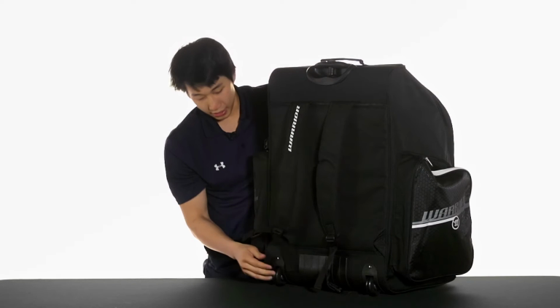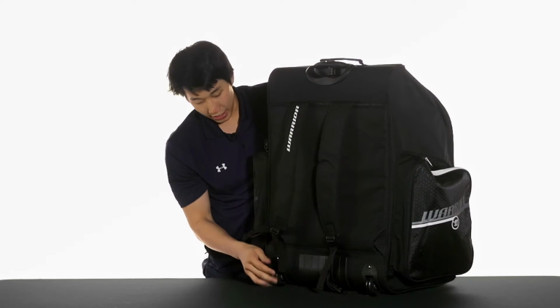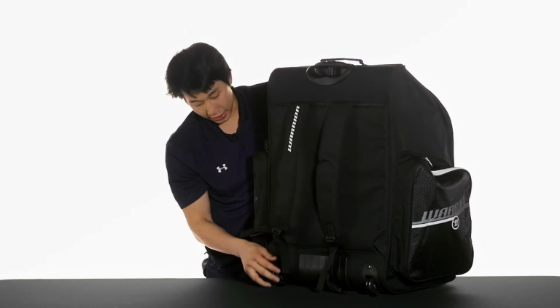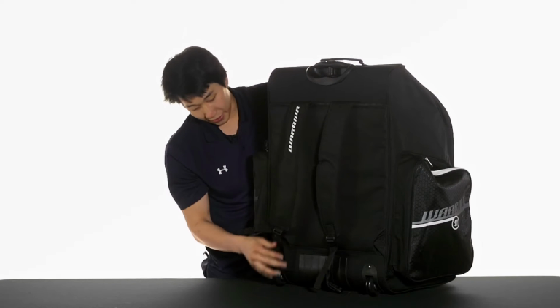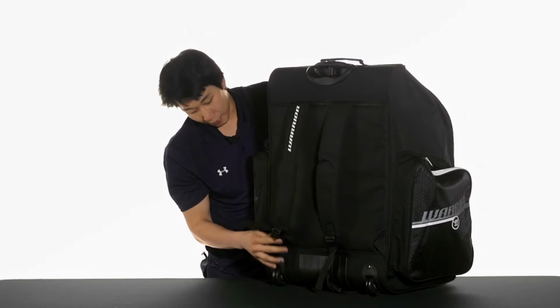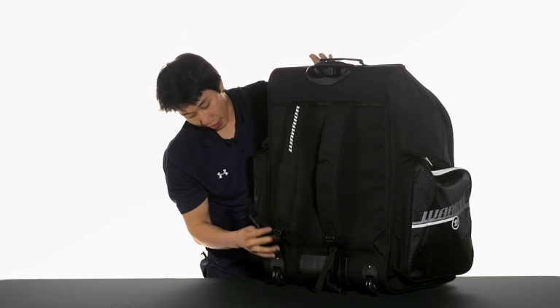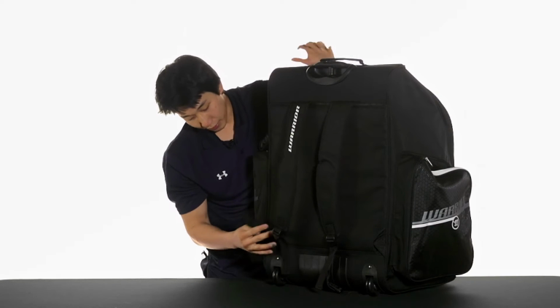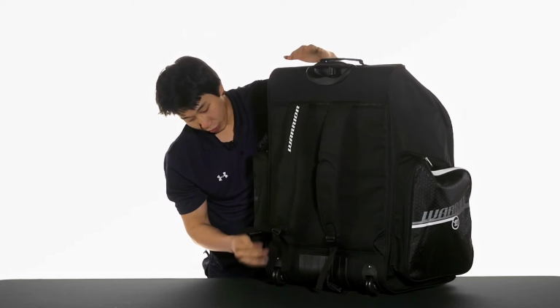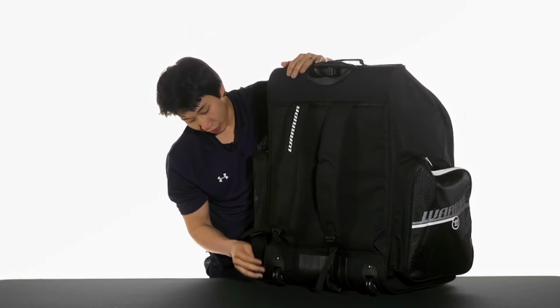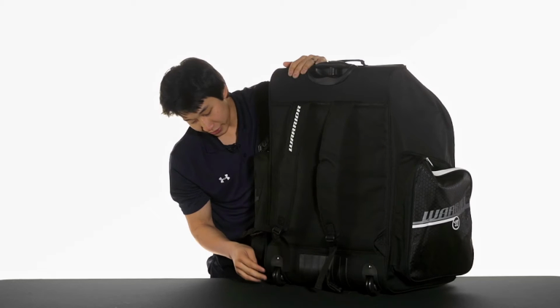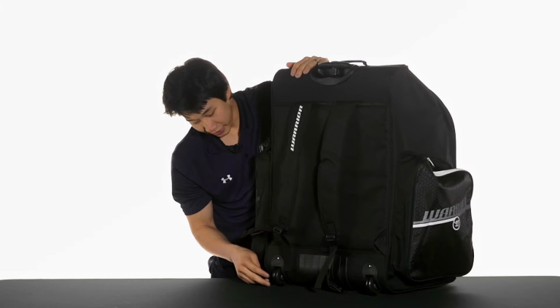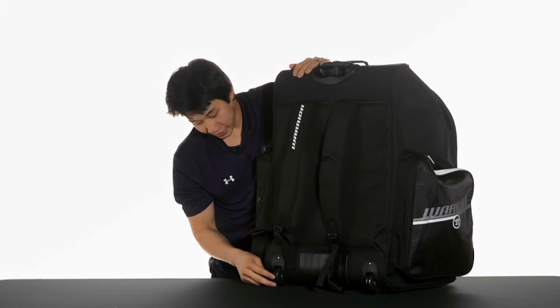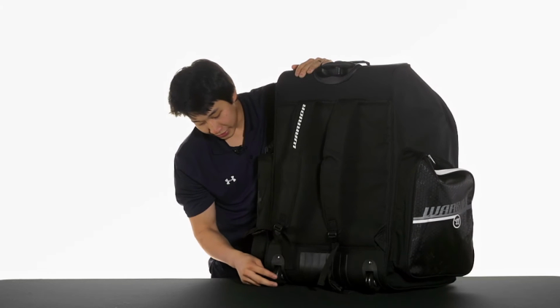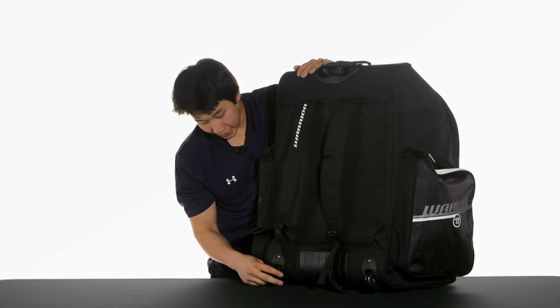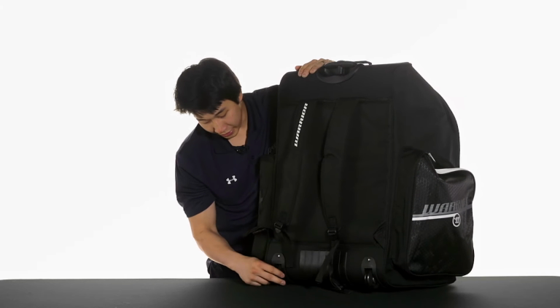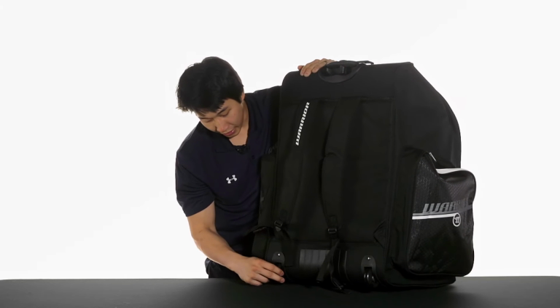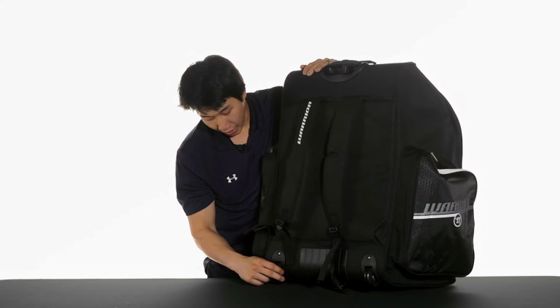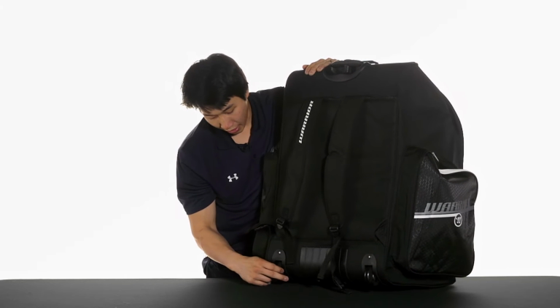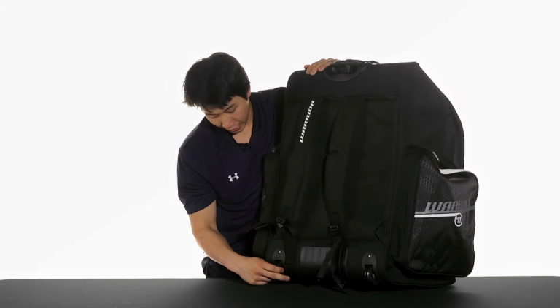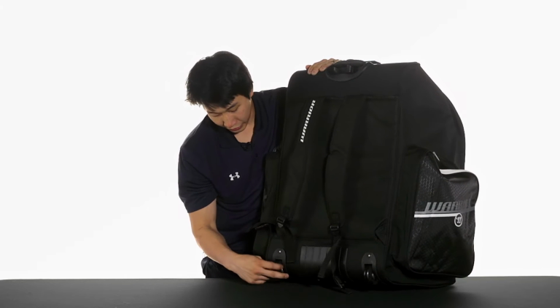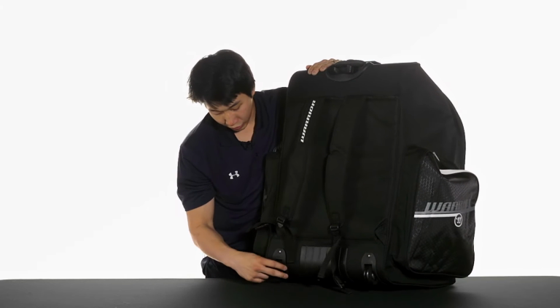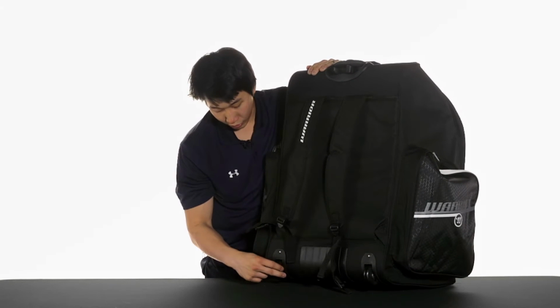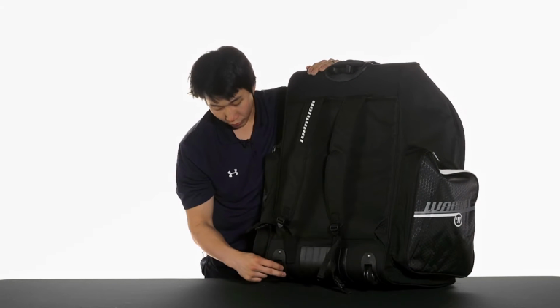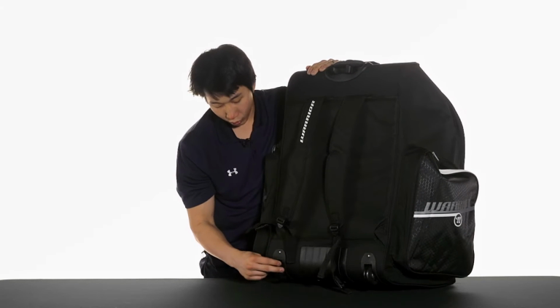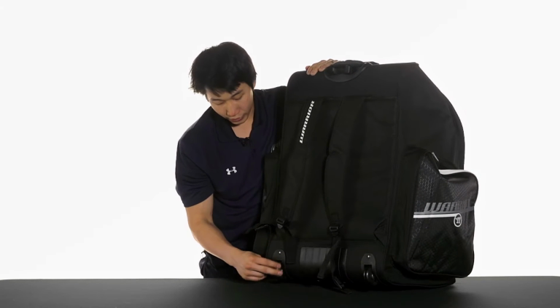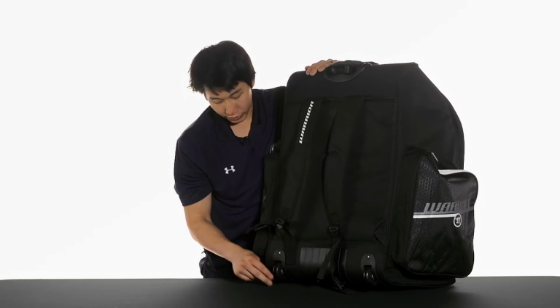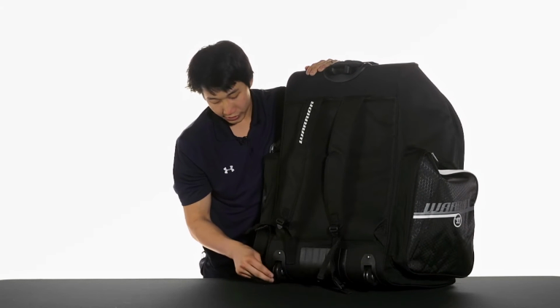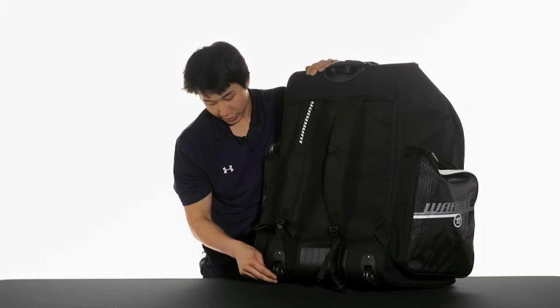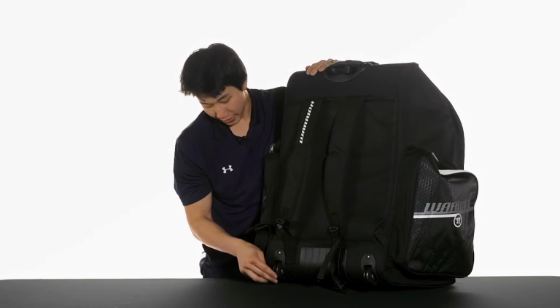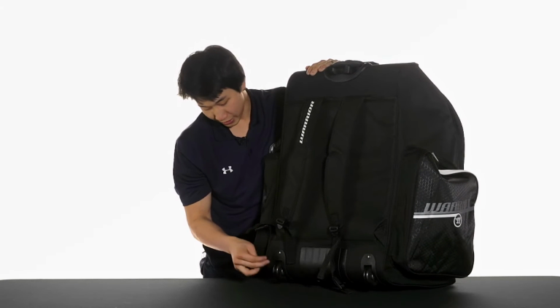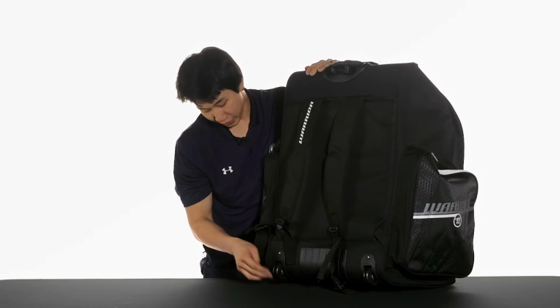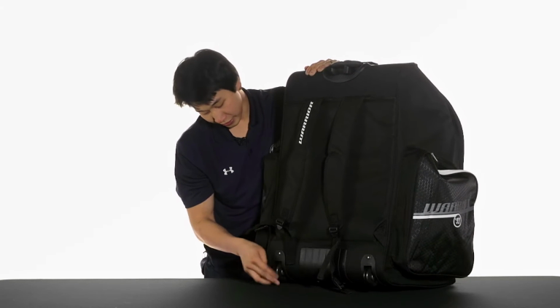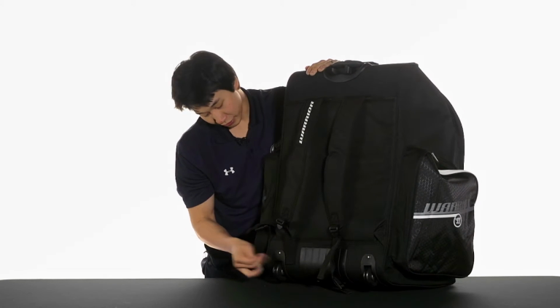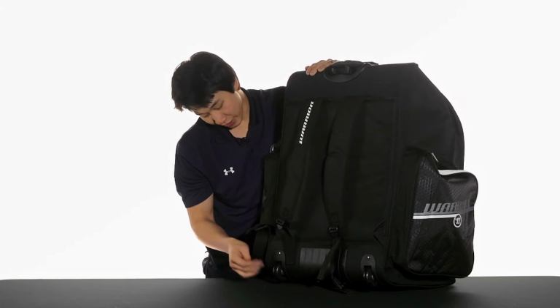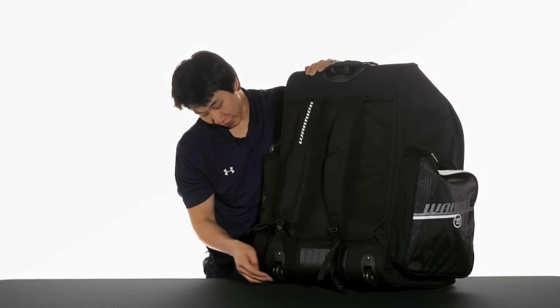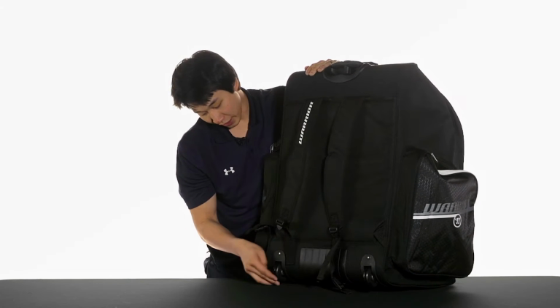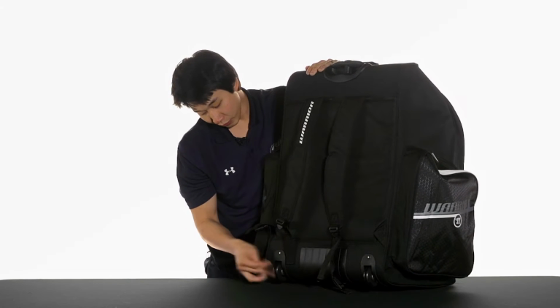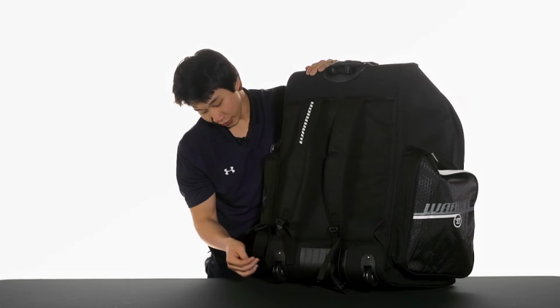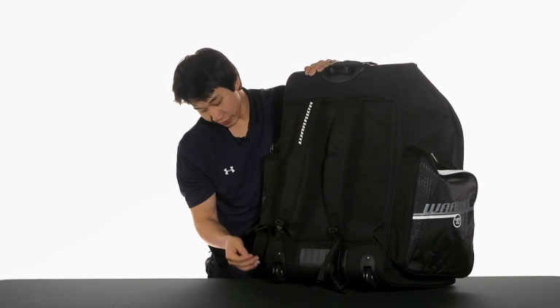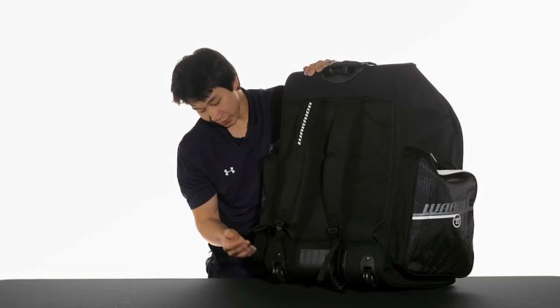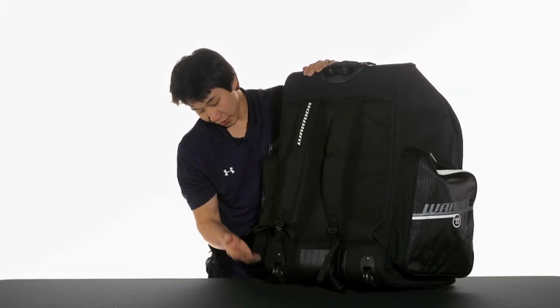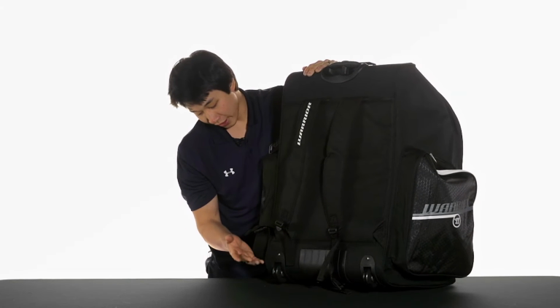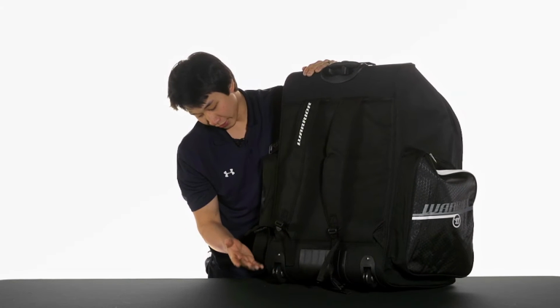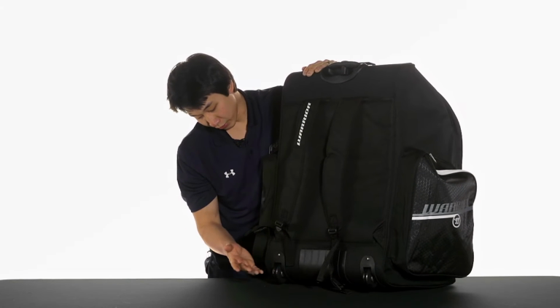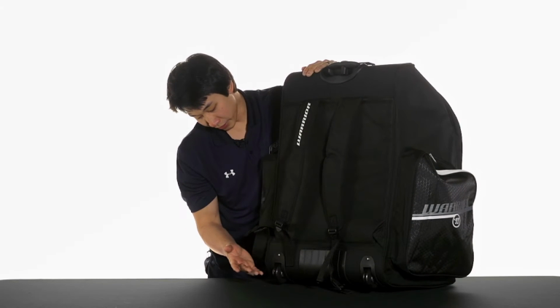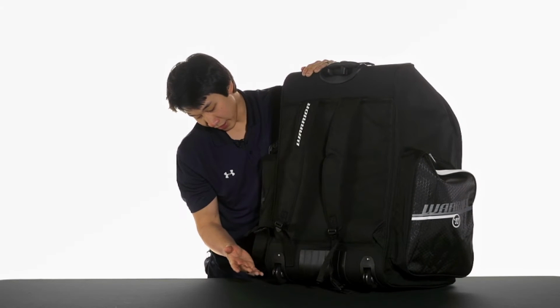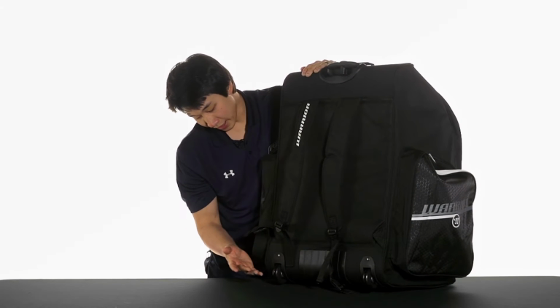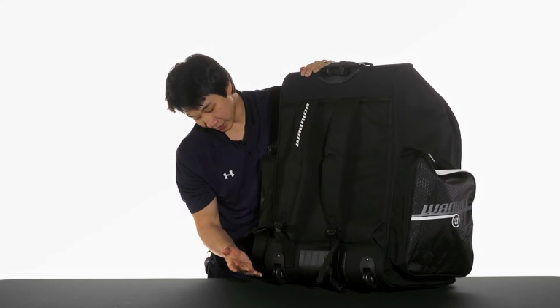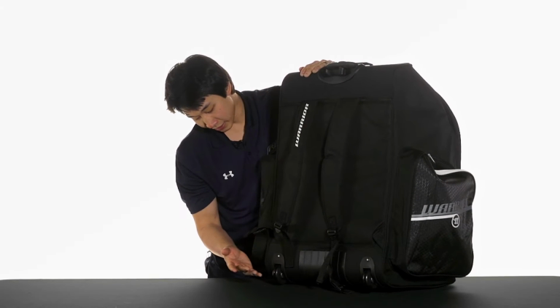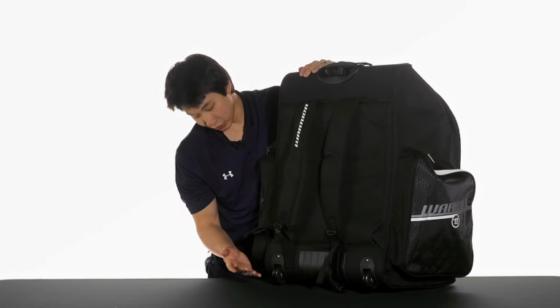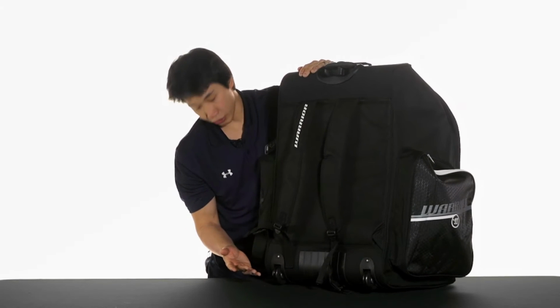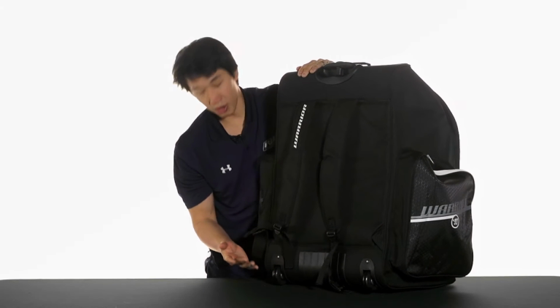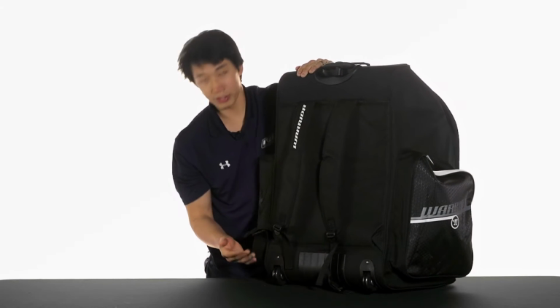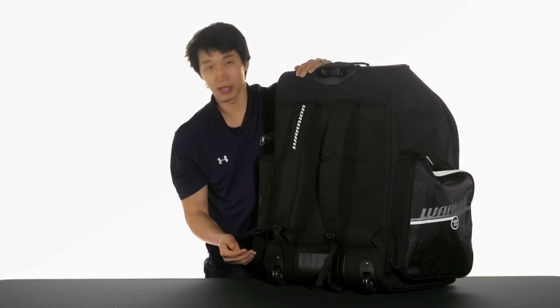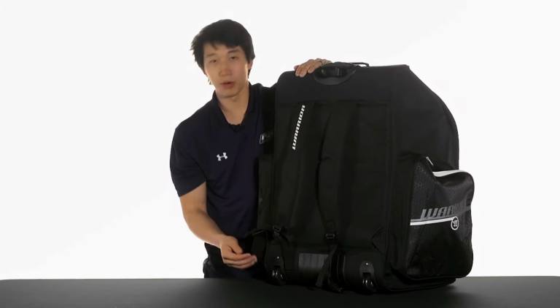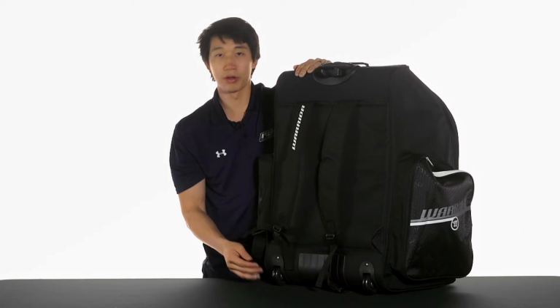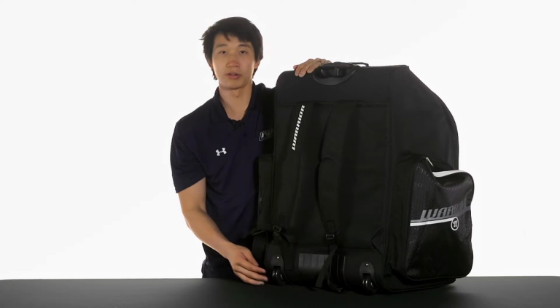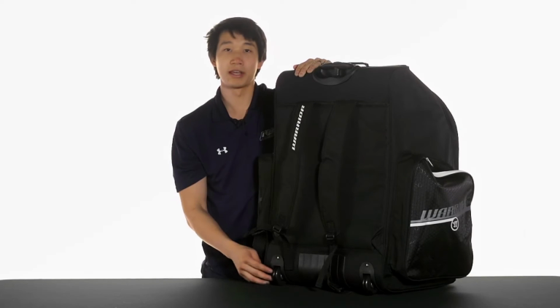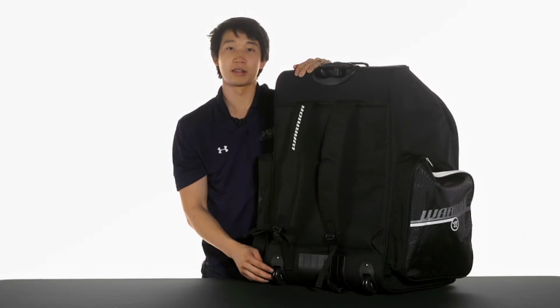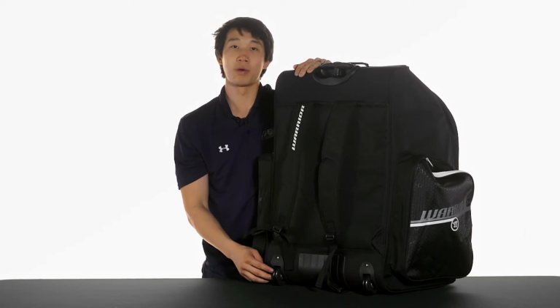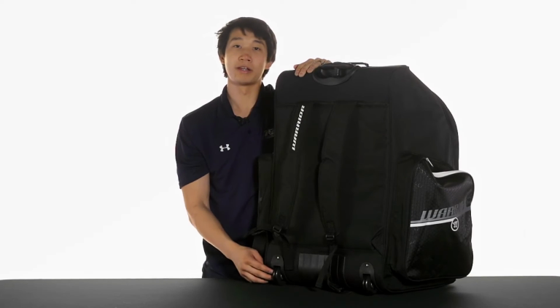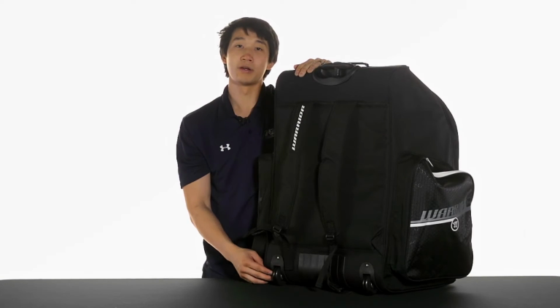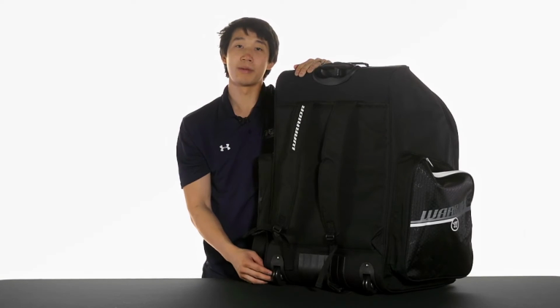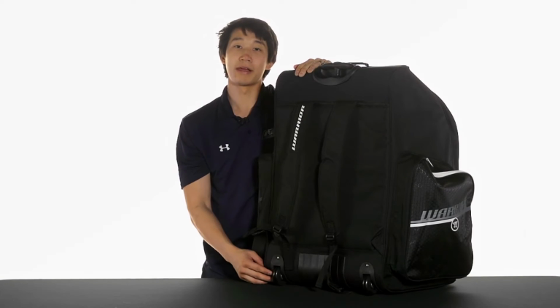At the bottom we're also going to see durable wheels. These are inline wheels and they'll be nice and strong so that they'll take the weight of your bag.